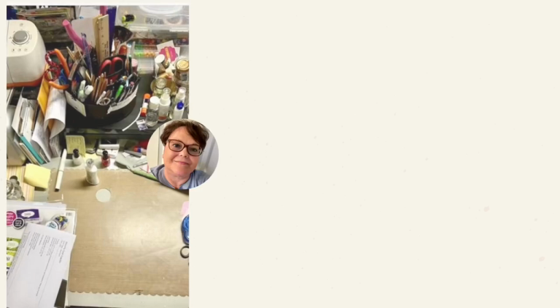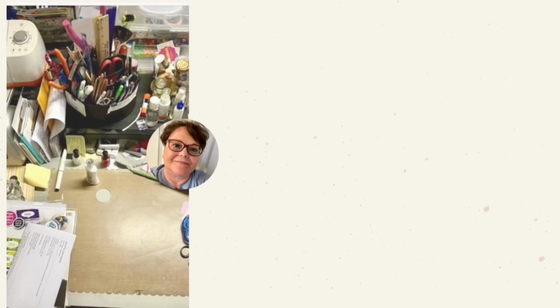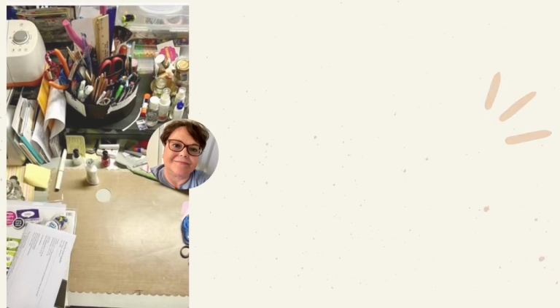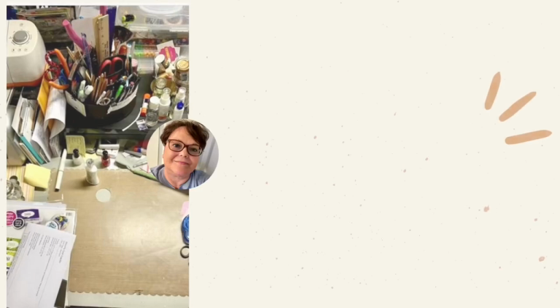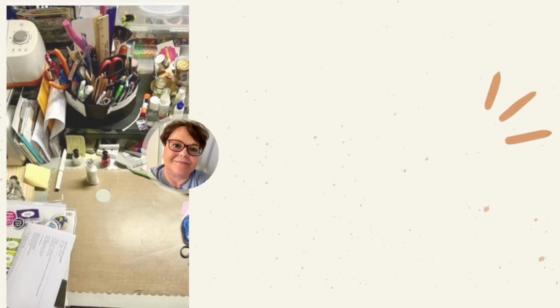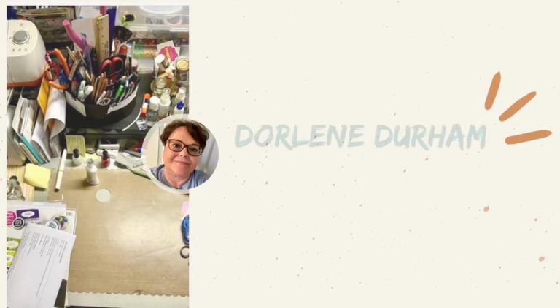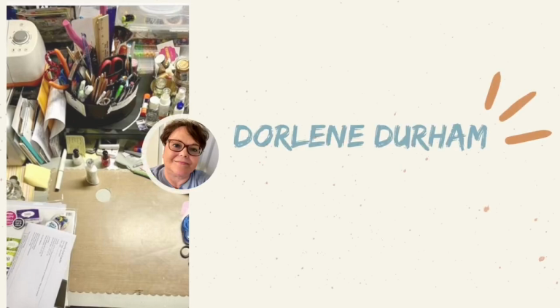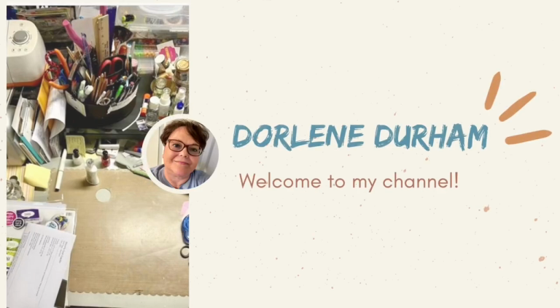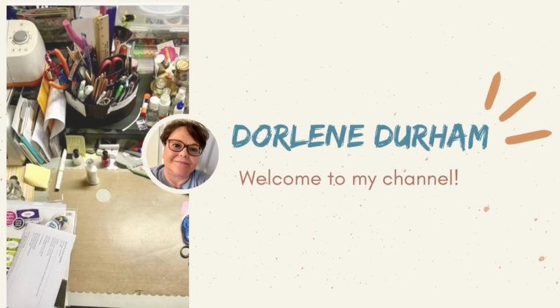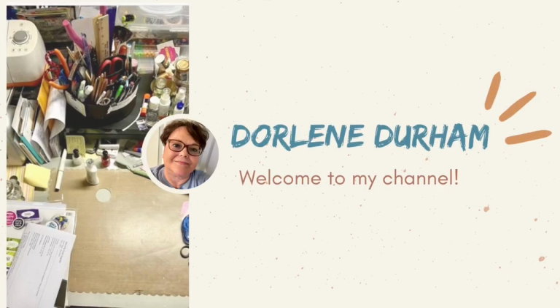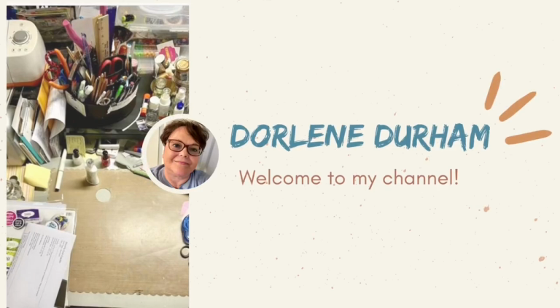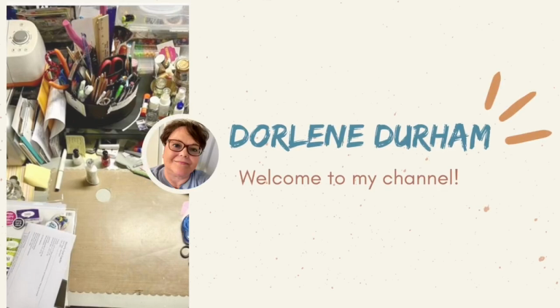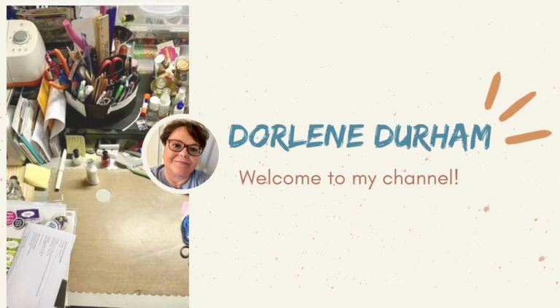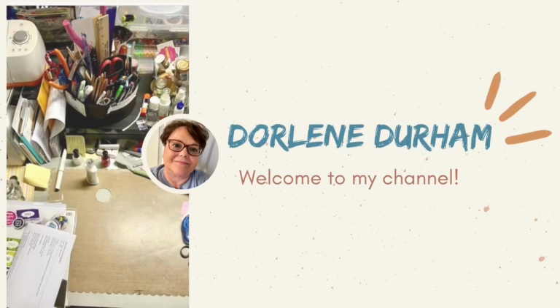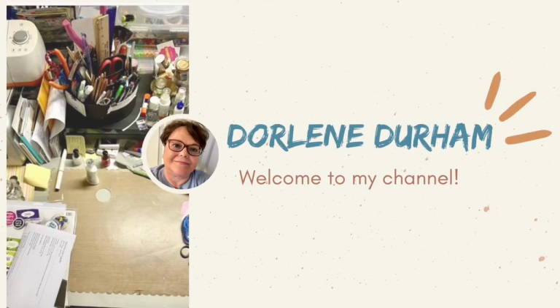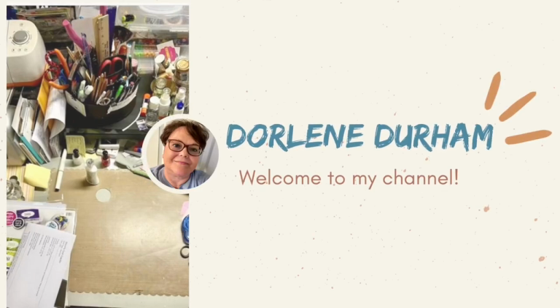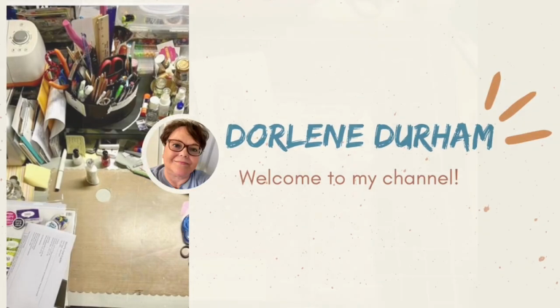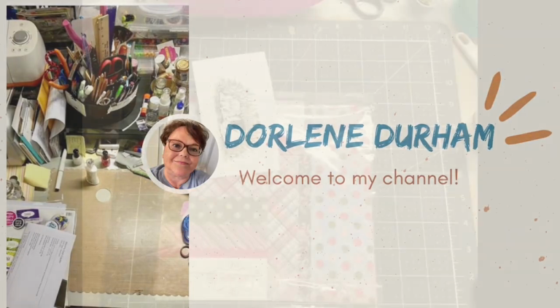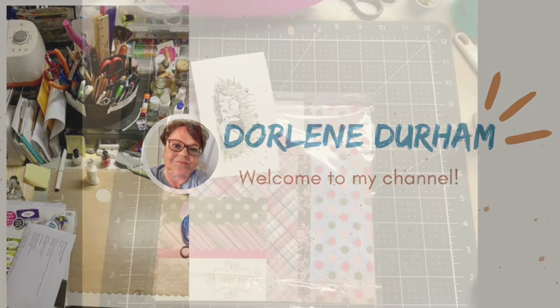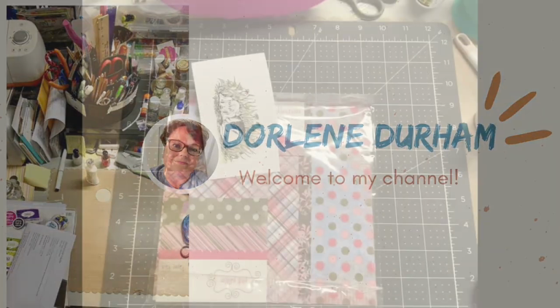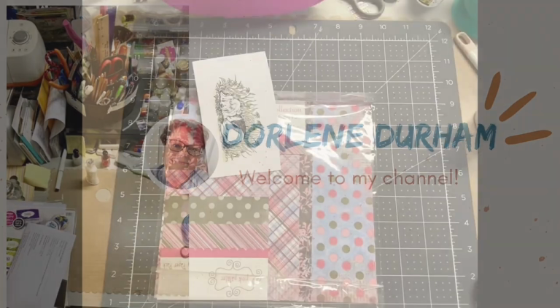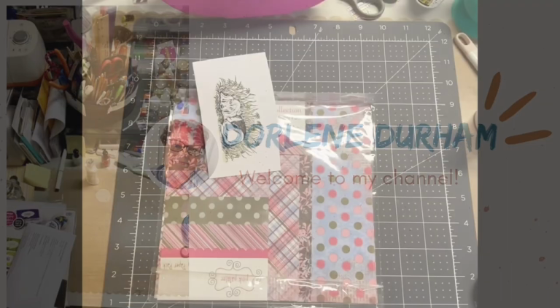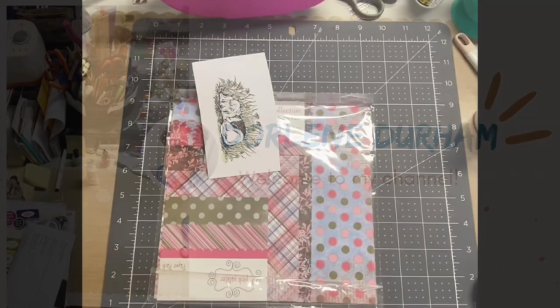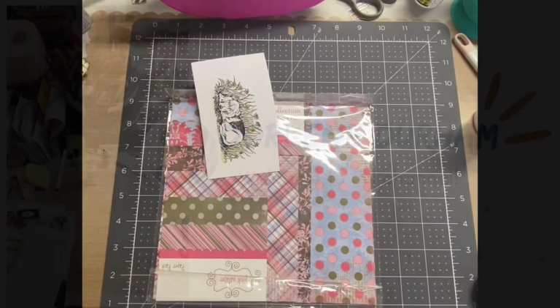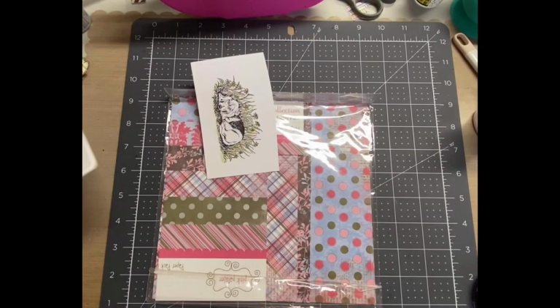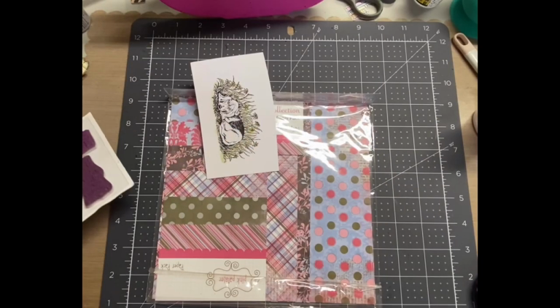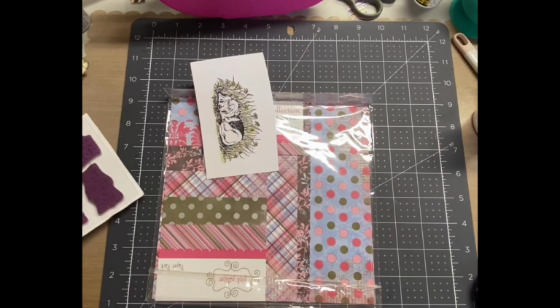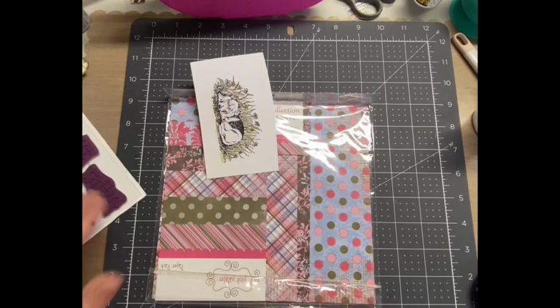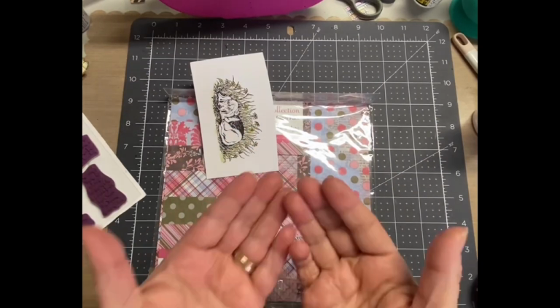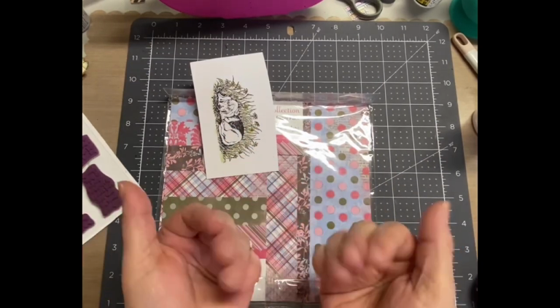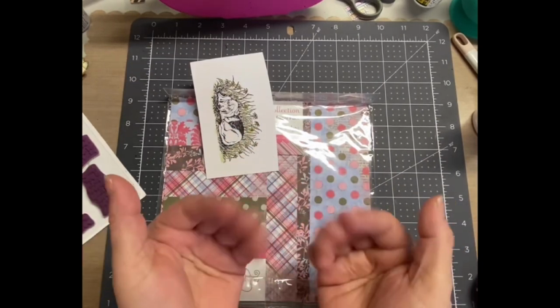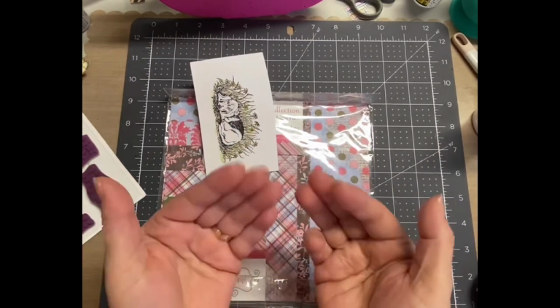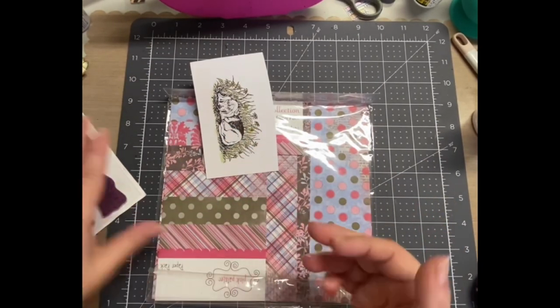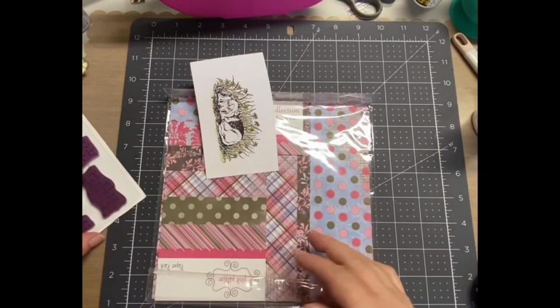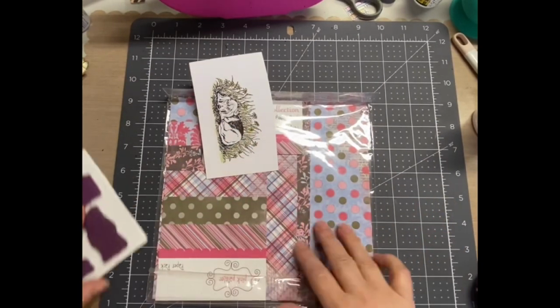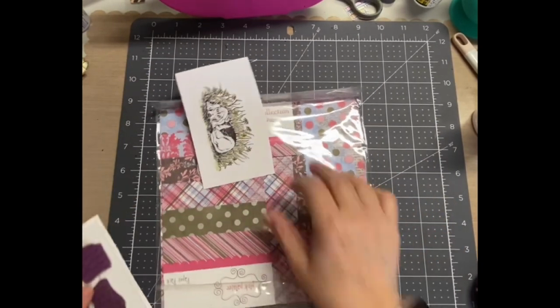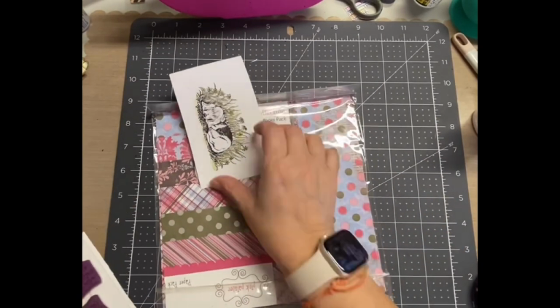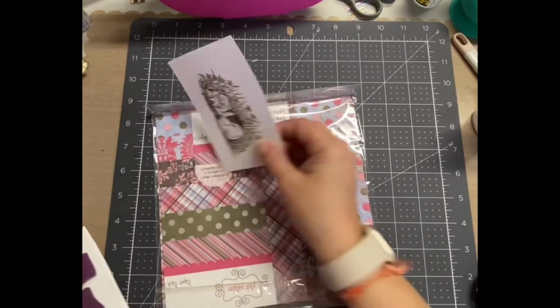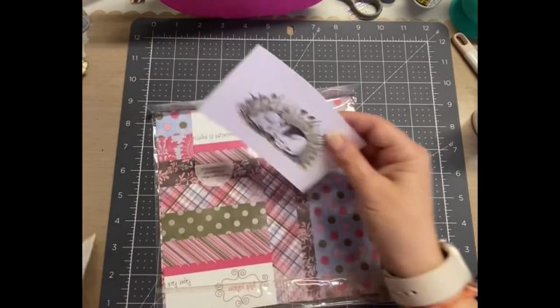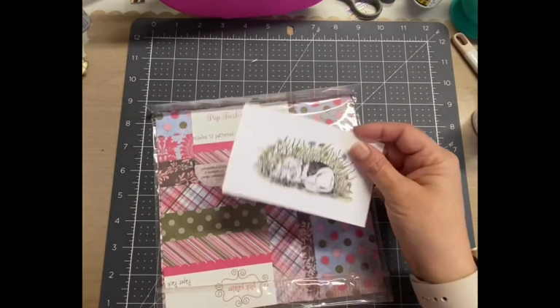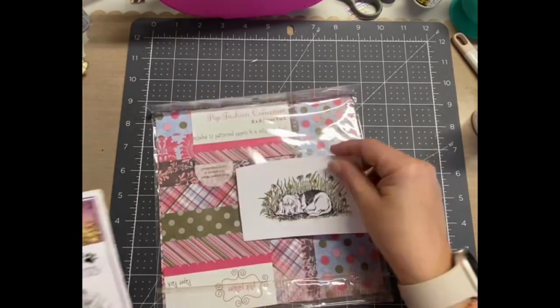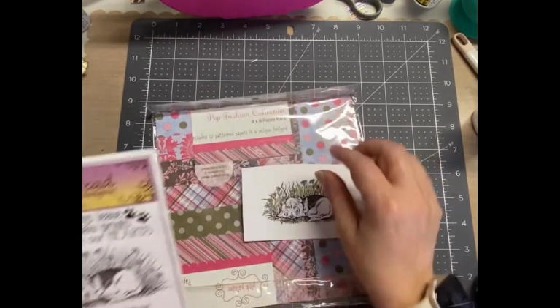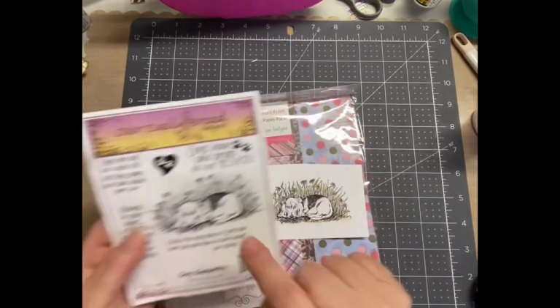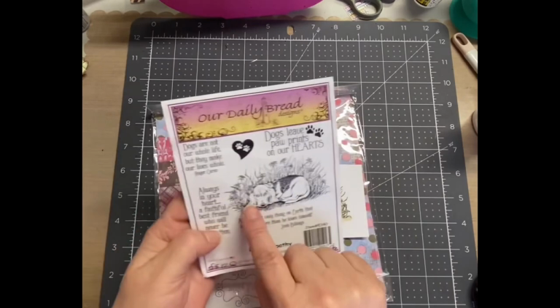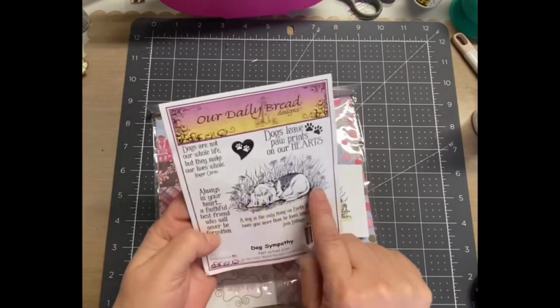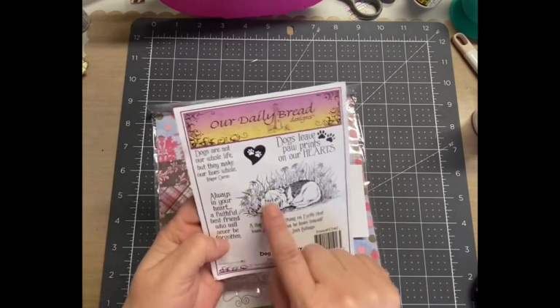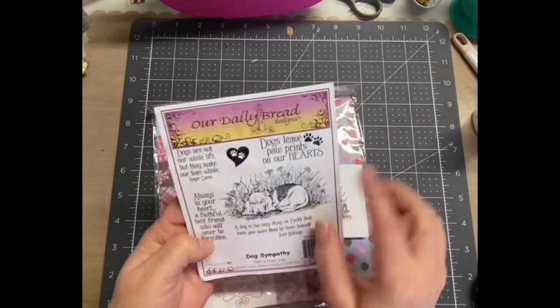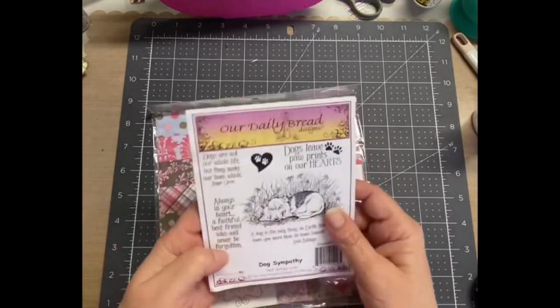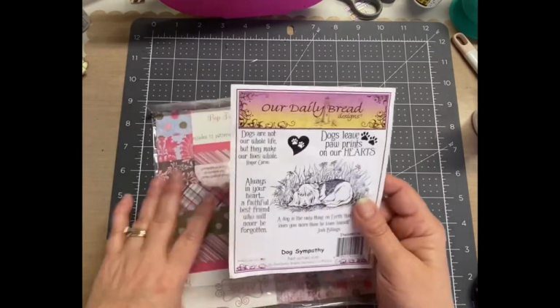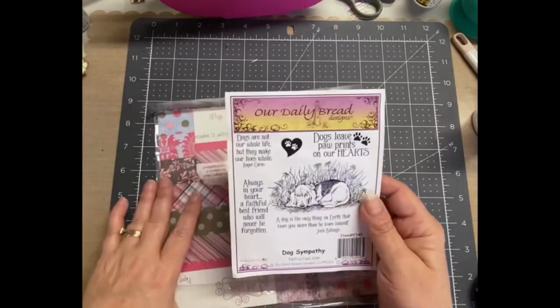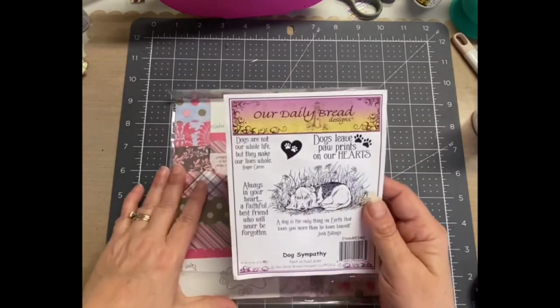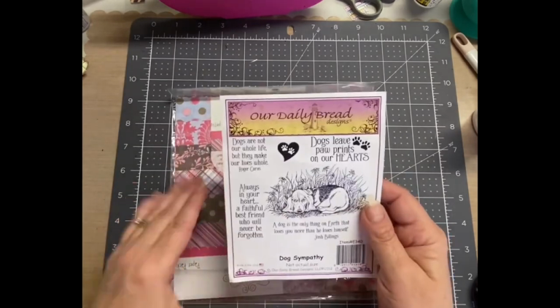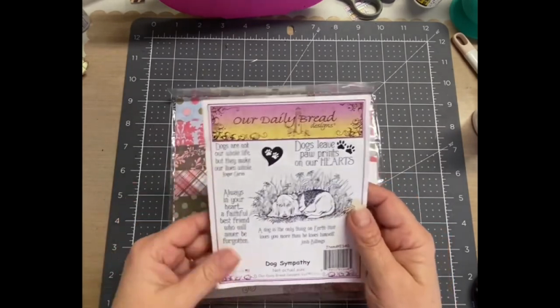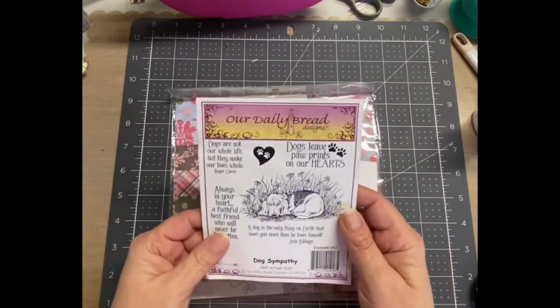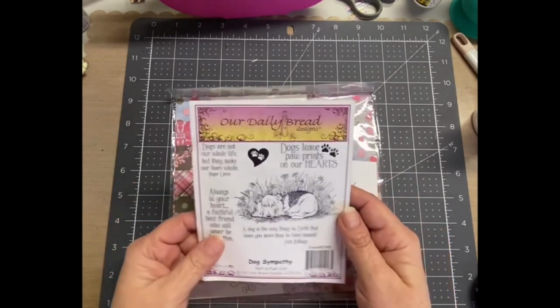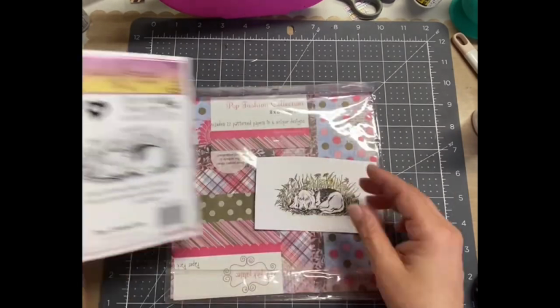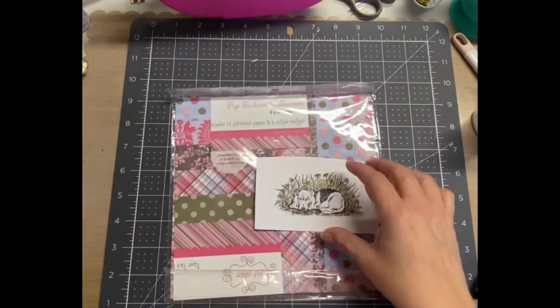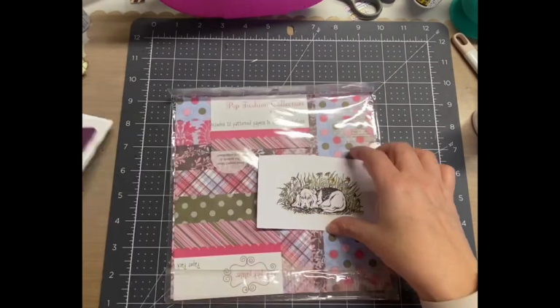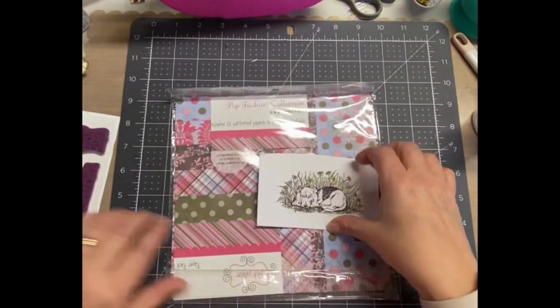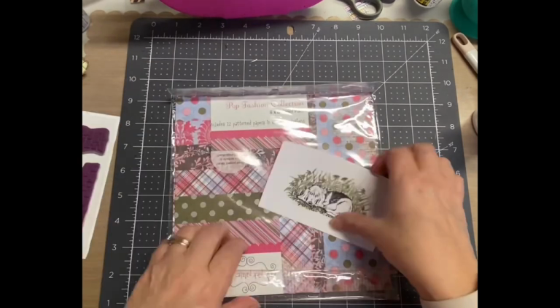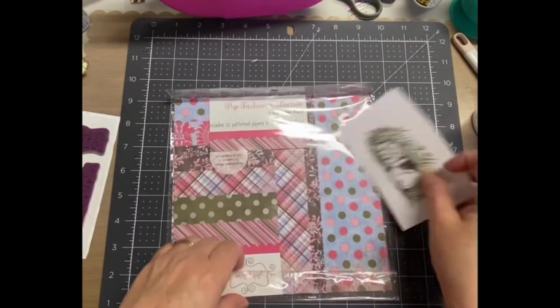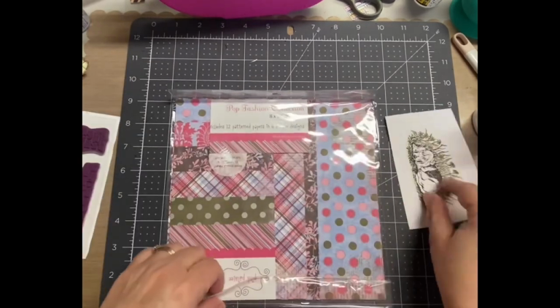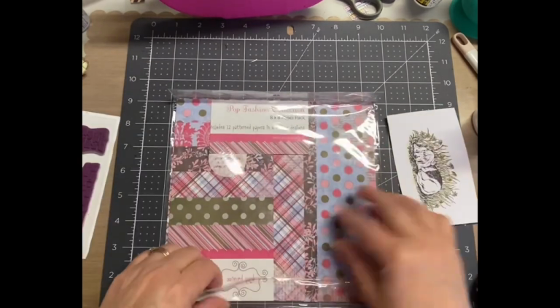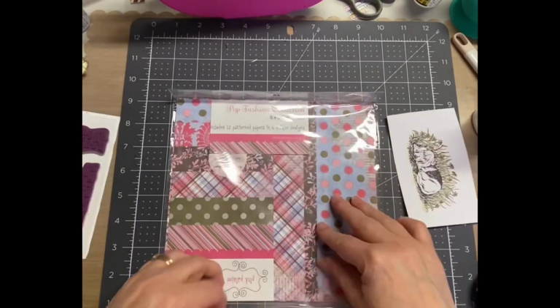Hey it's Darlene, welcome to my channel. Today I'm making a really simple card basically using some paper scraps and a stamp.